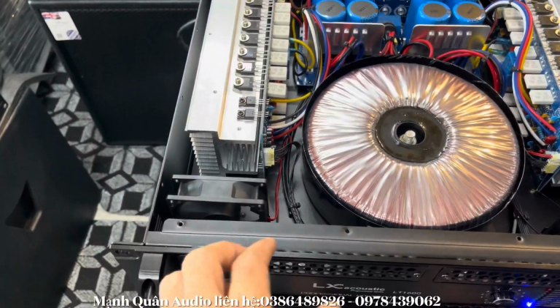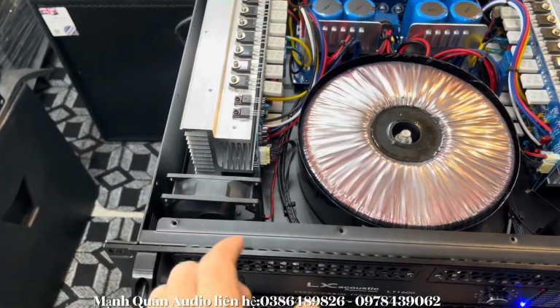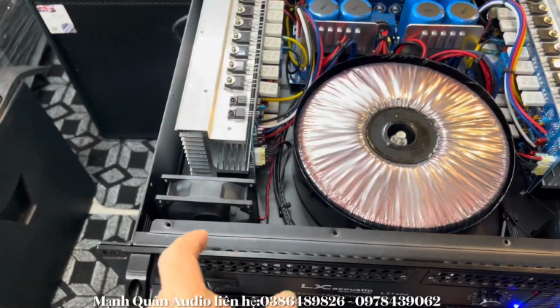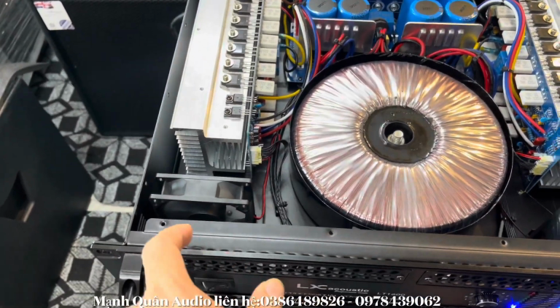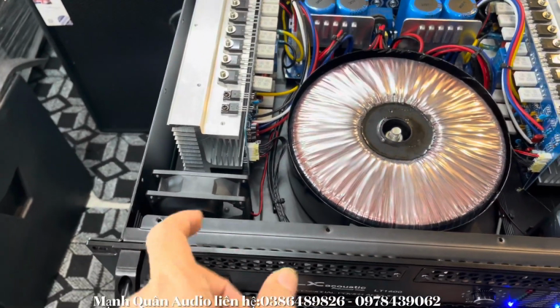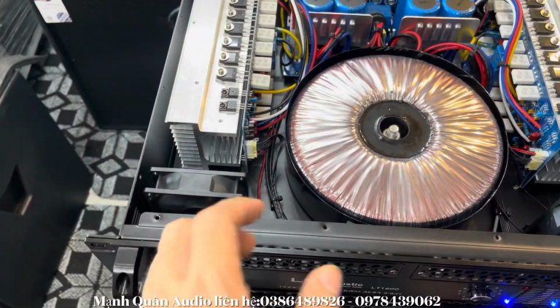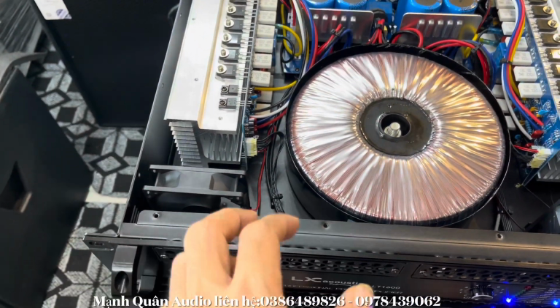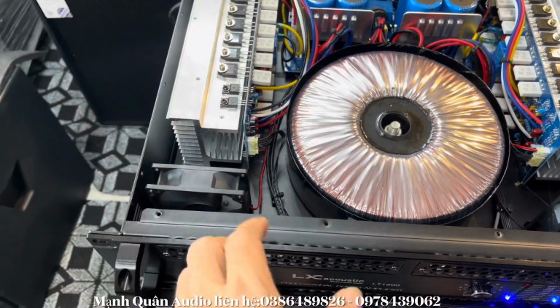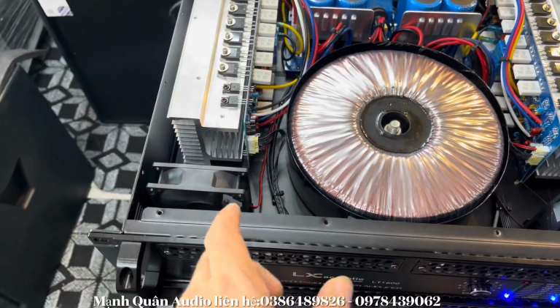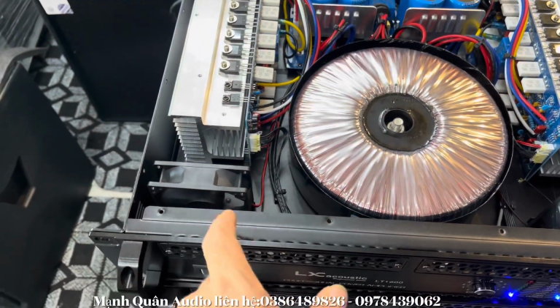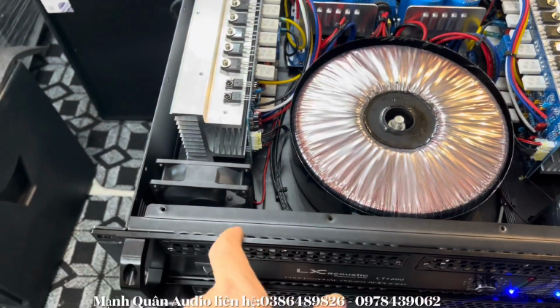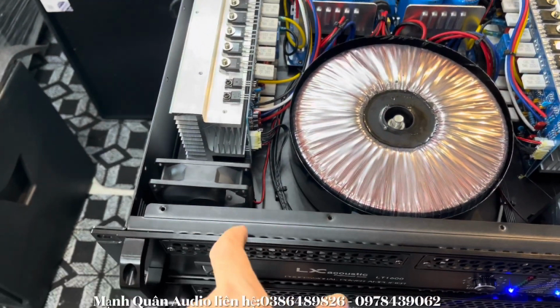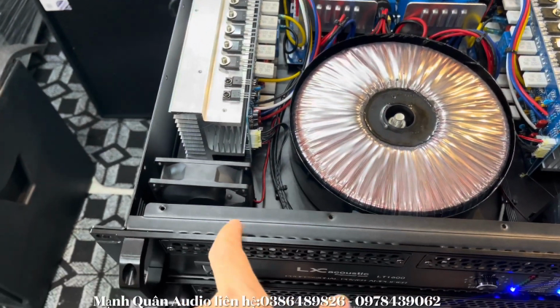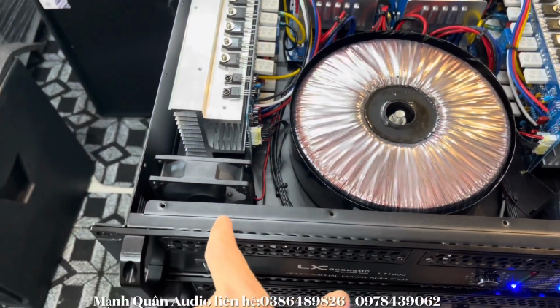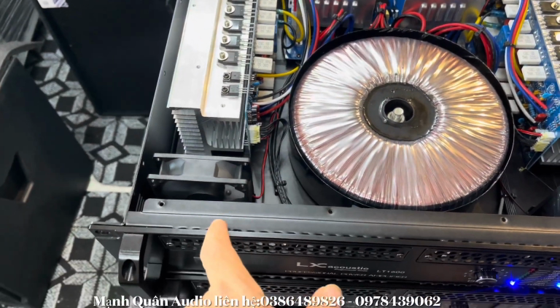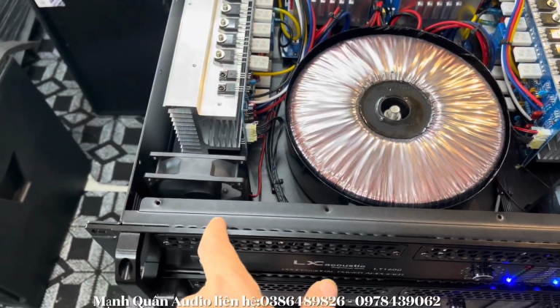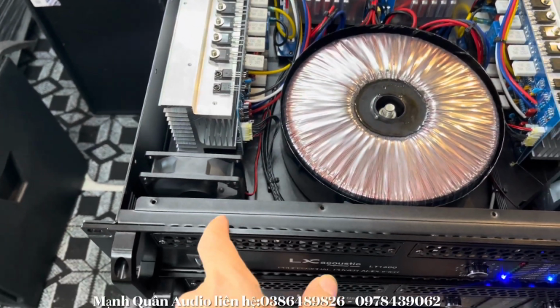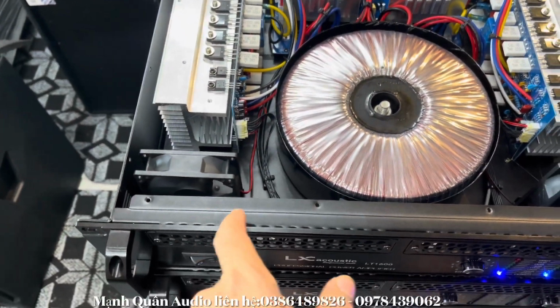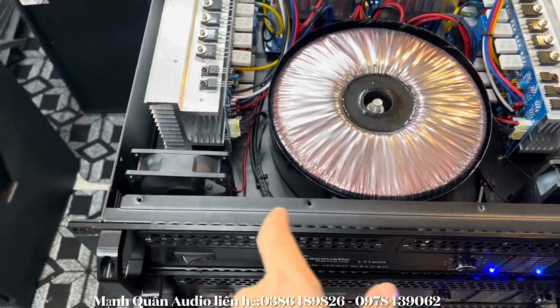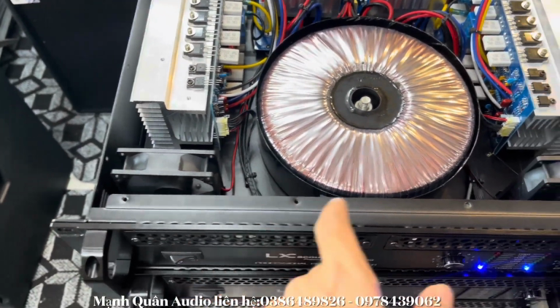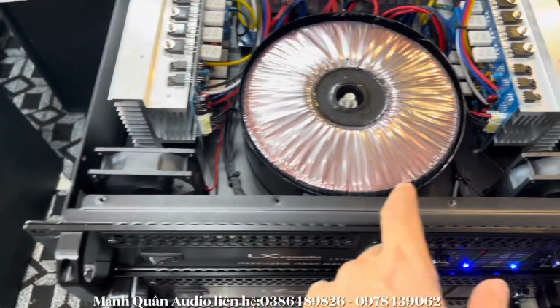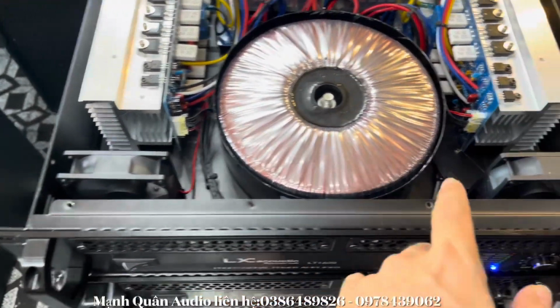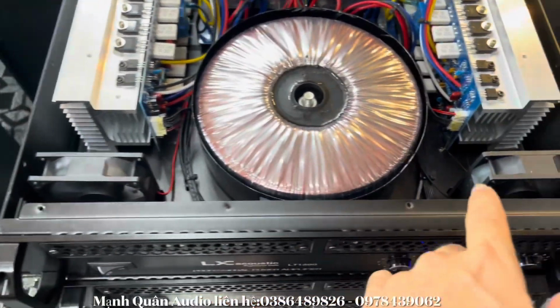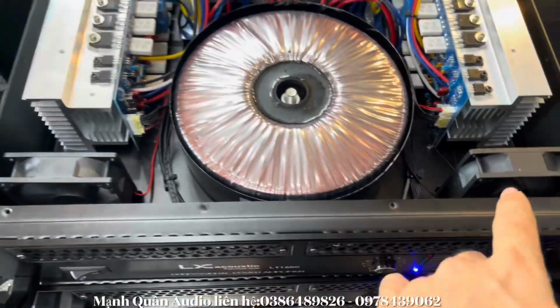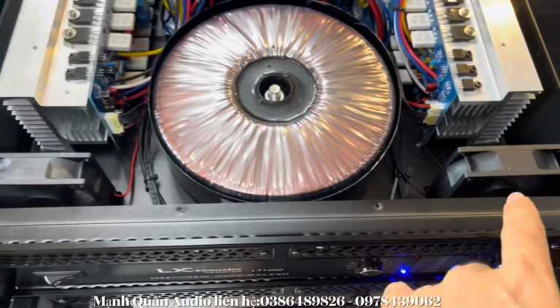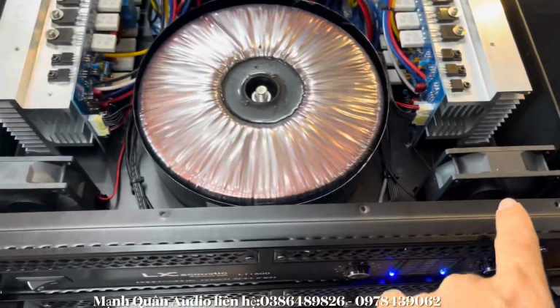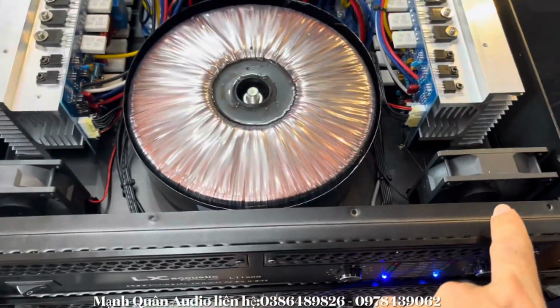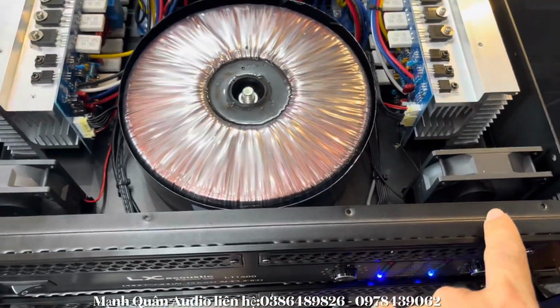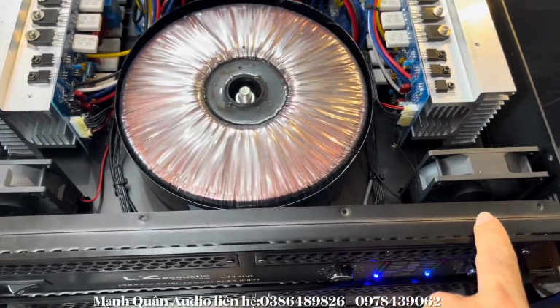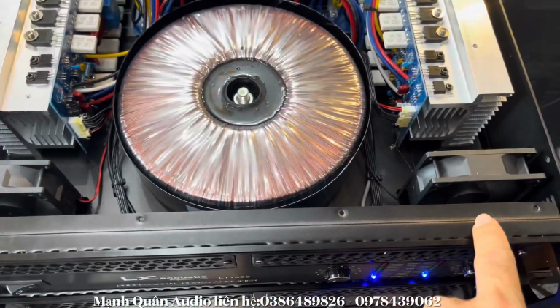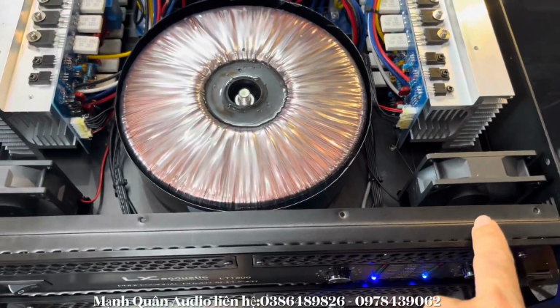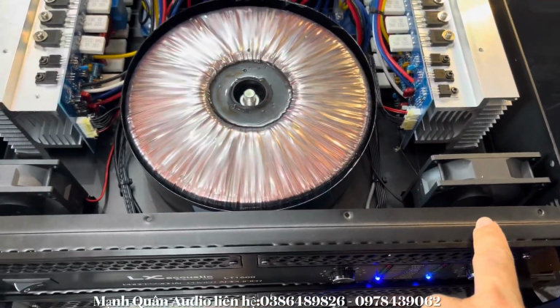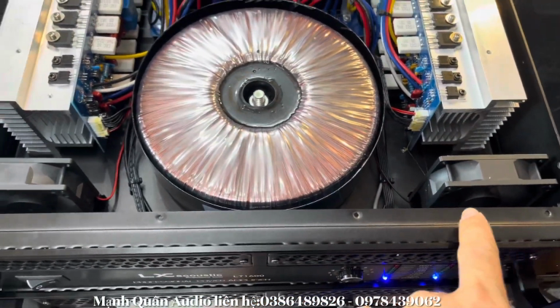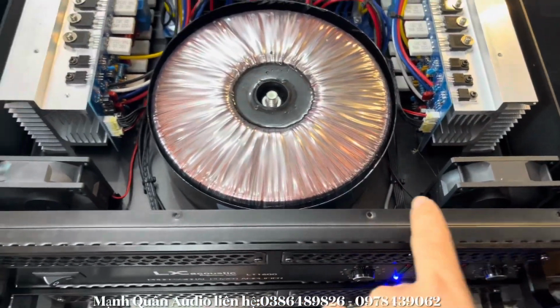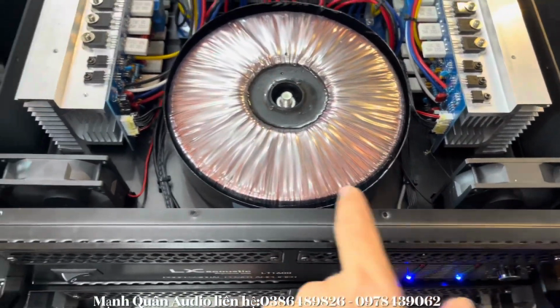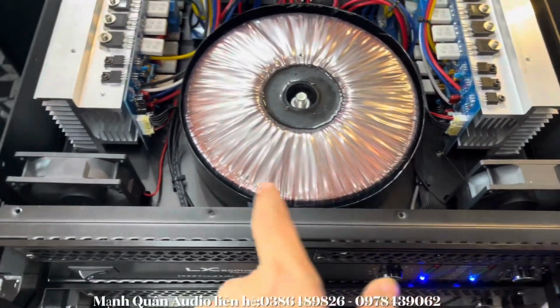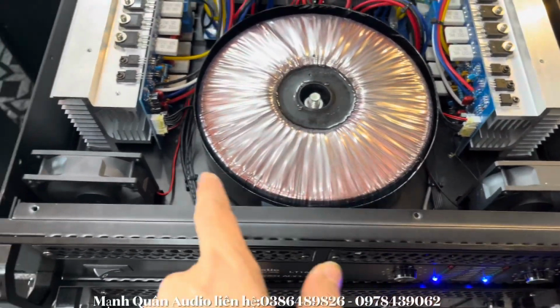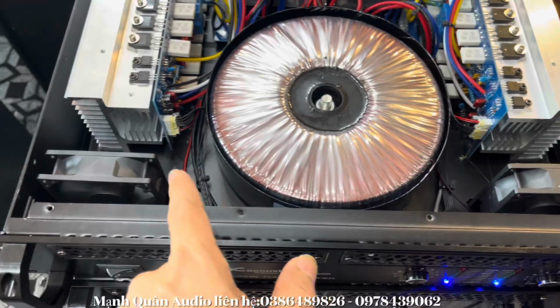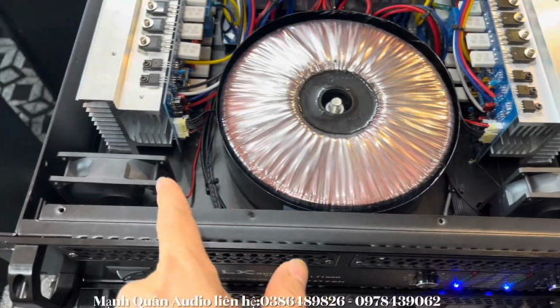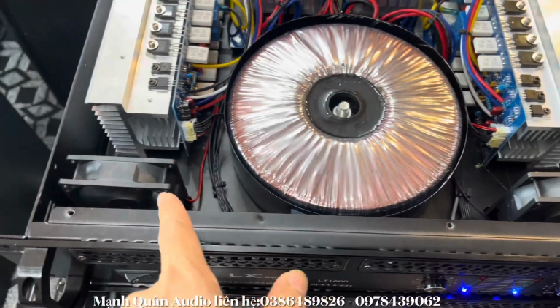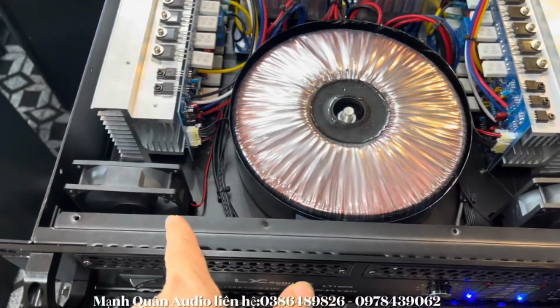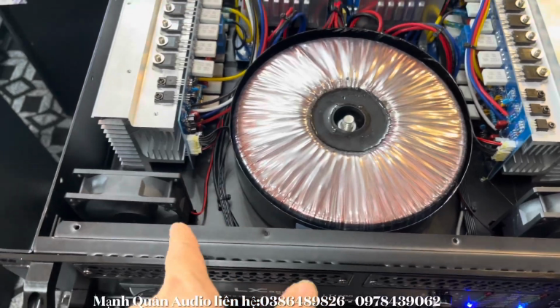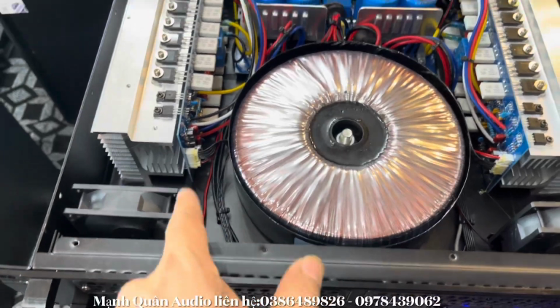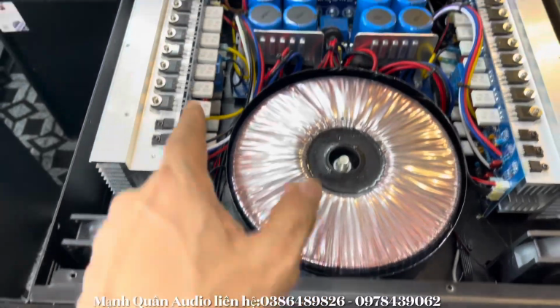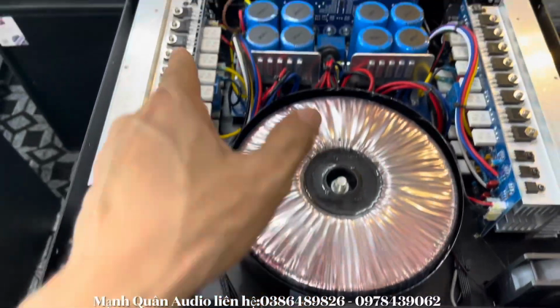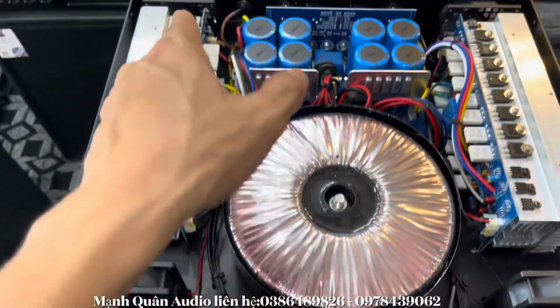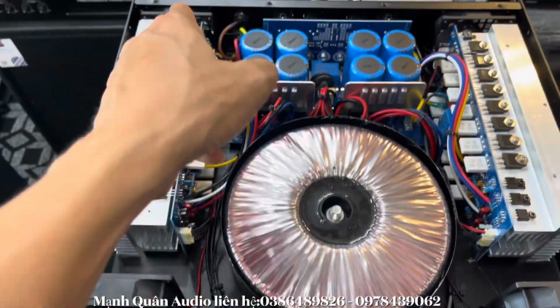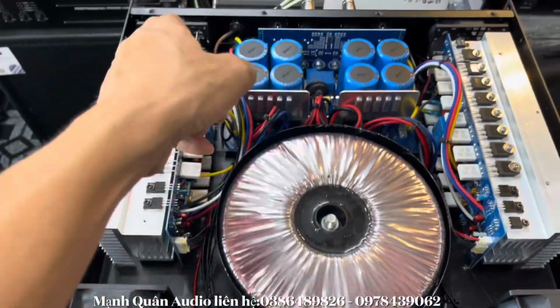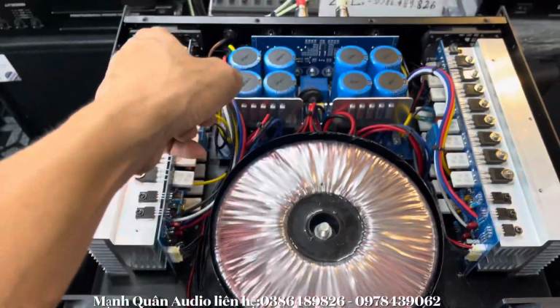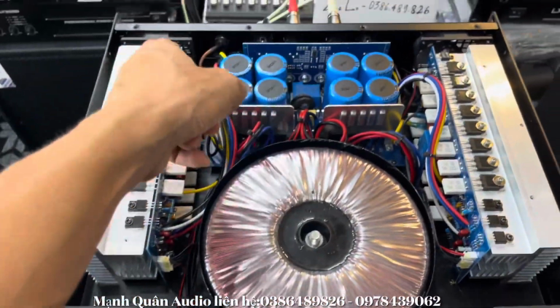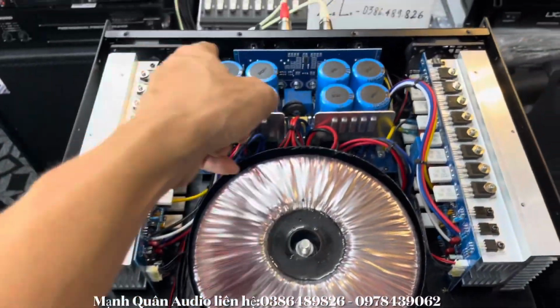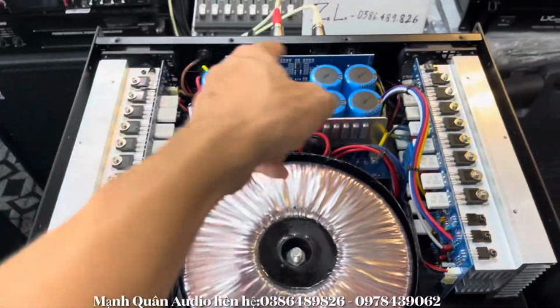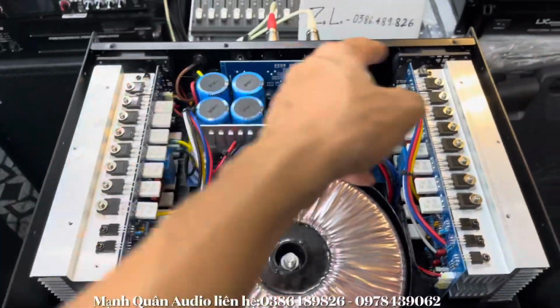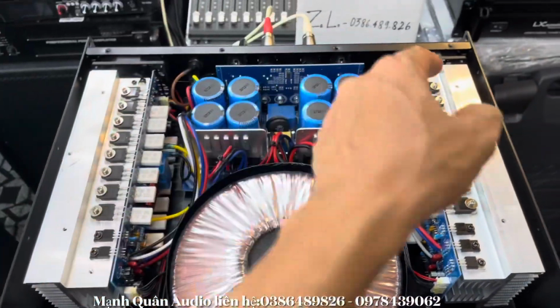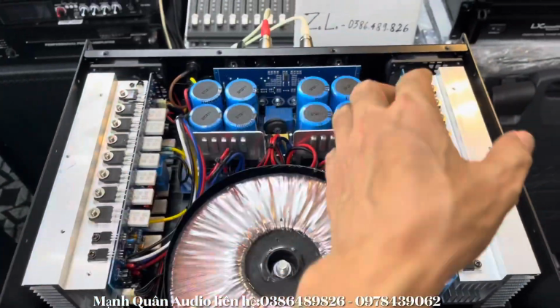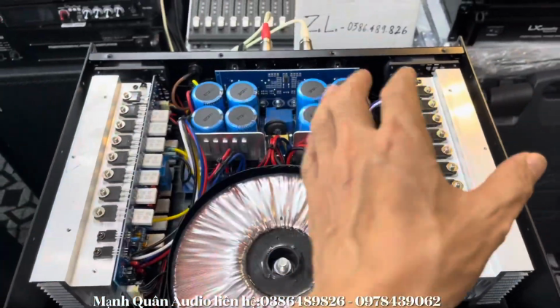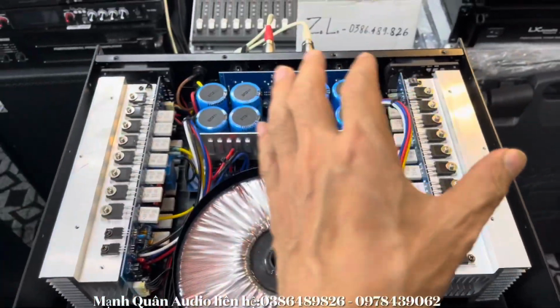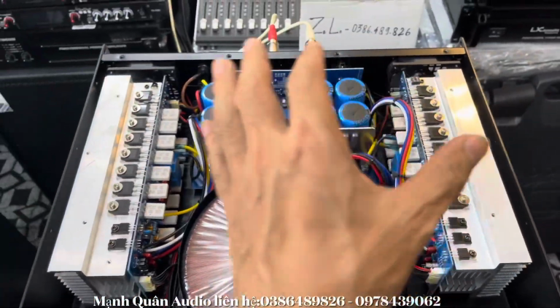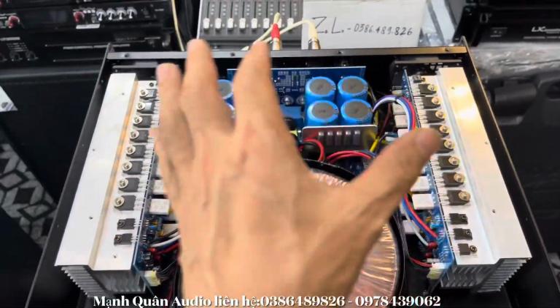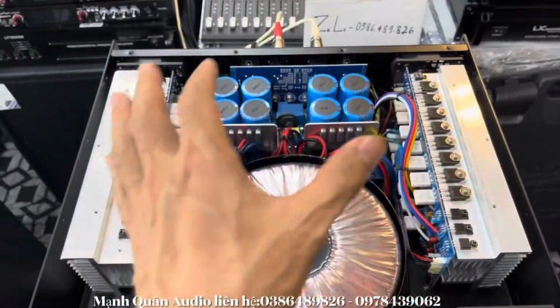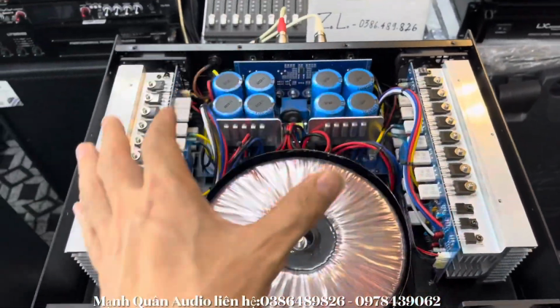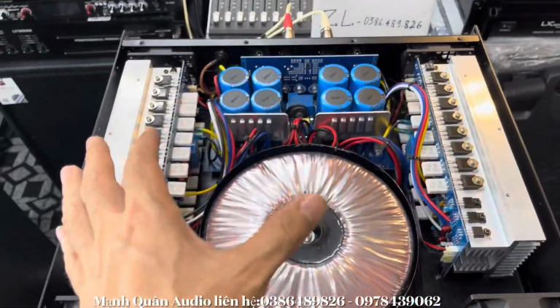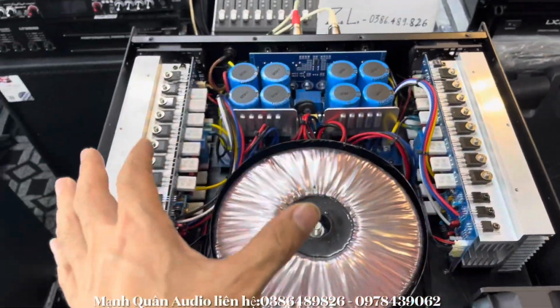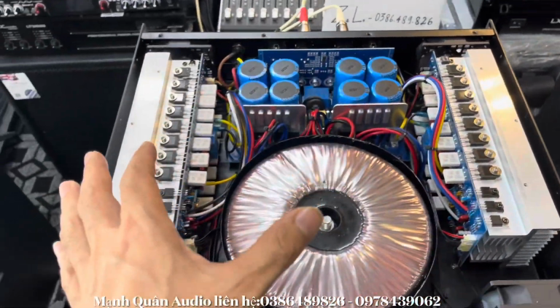Con này thì chạy 4 quạt anh em nhé. 2 quạt đằng trước và 2 quạt đằng sau. Máy chạy cực êm.